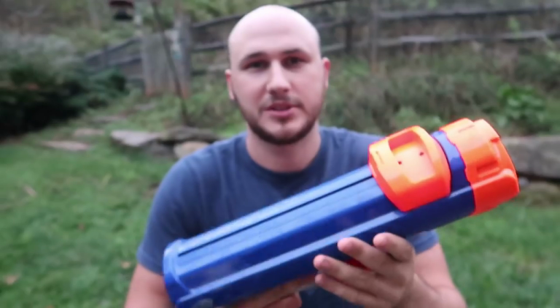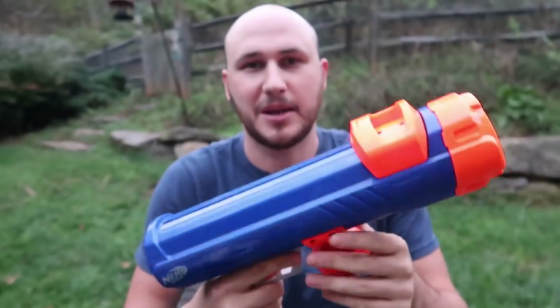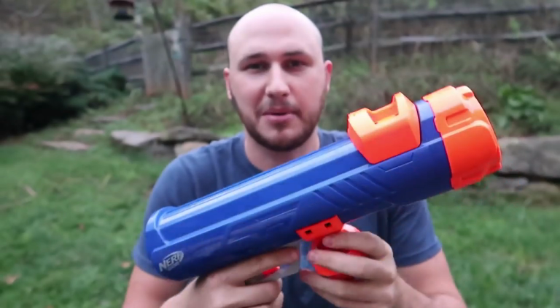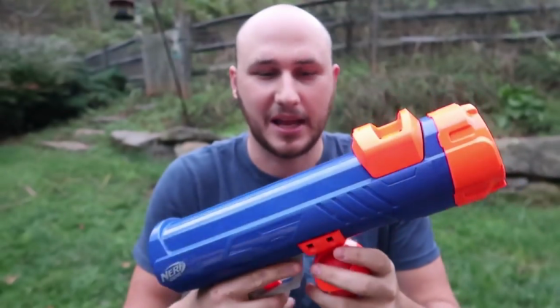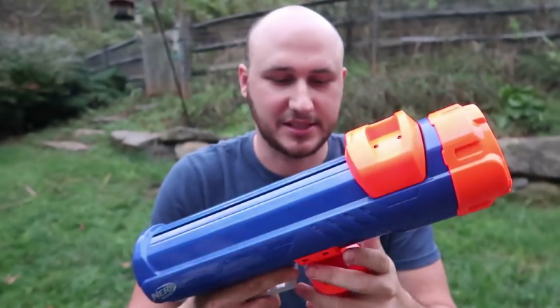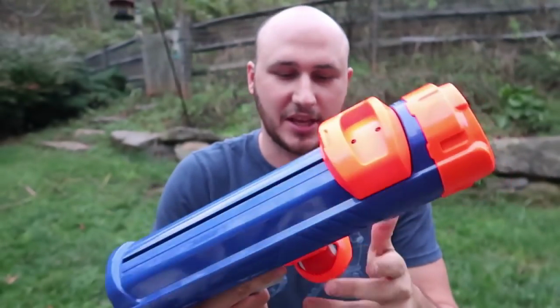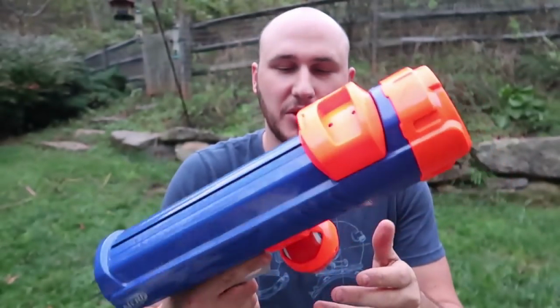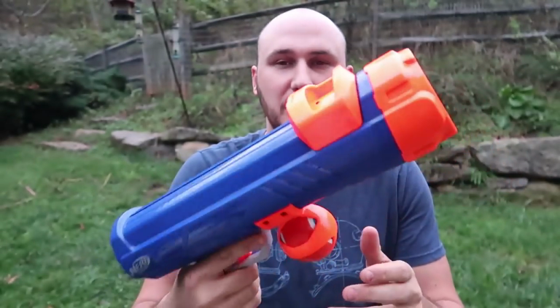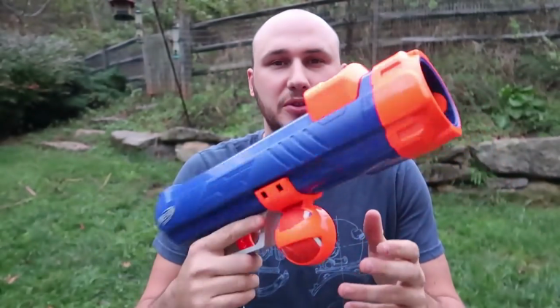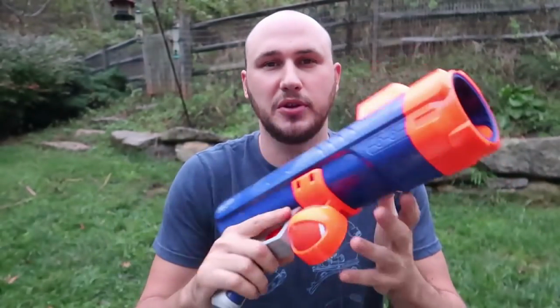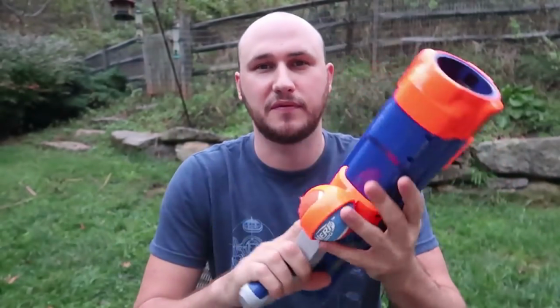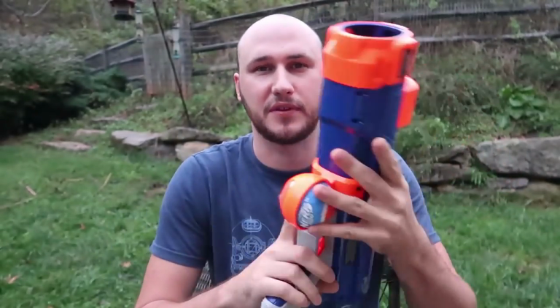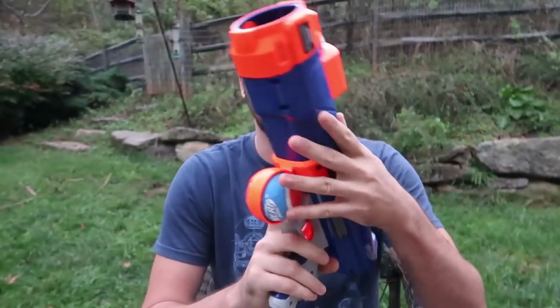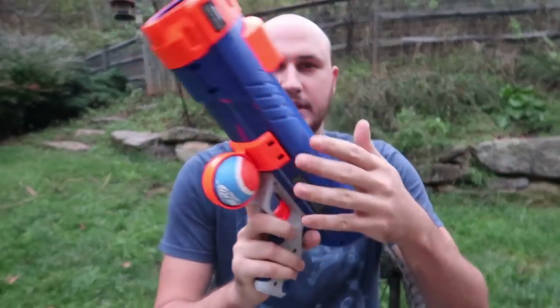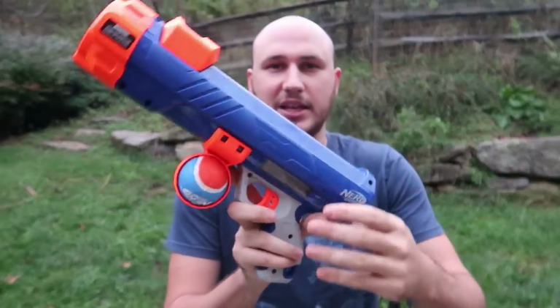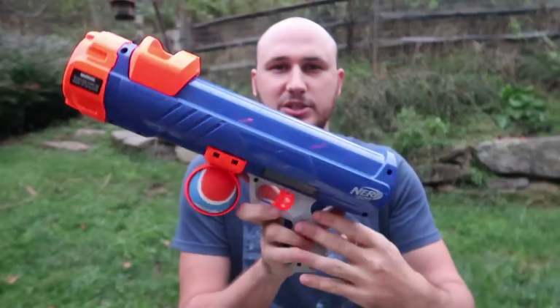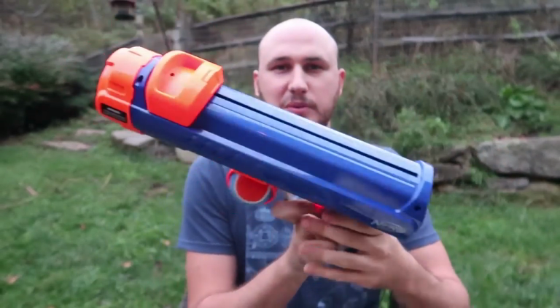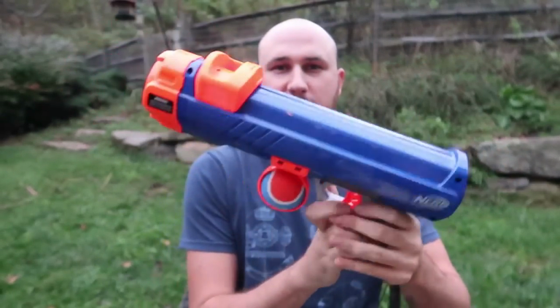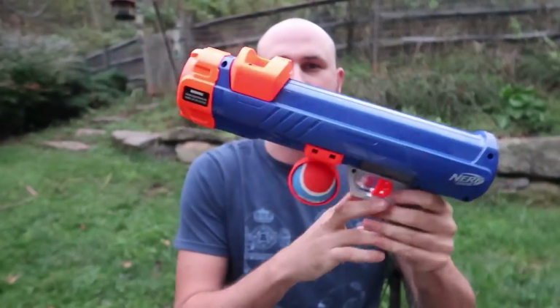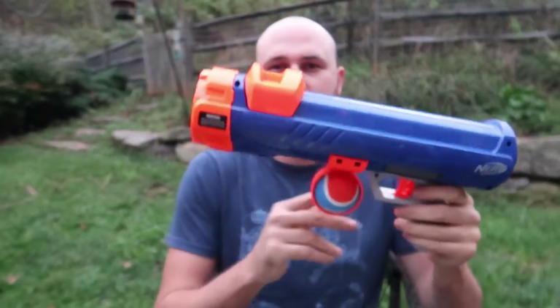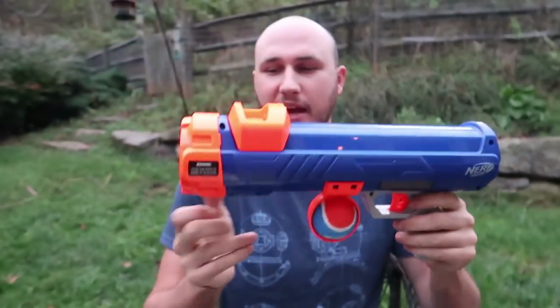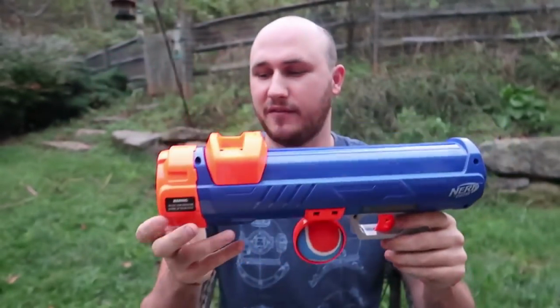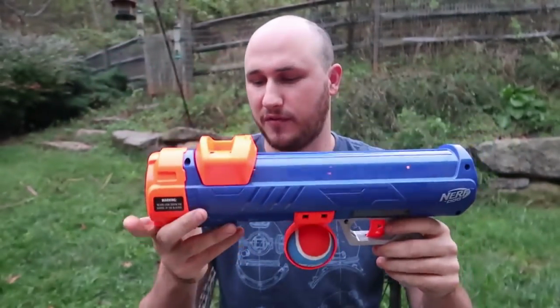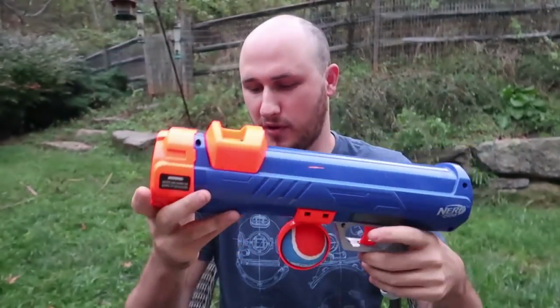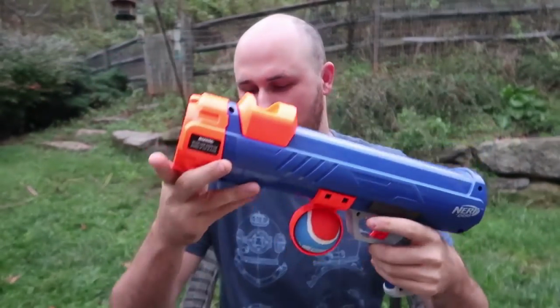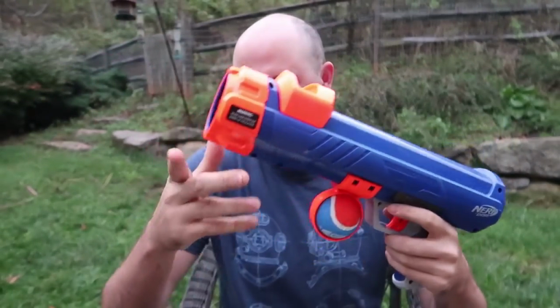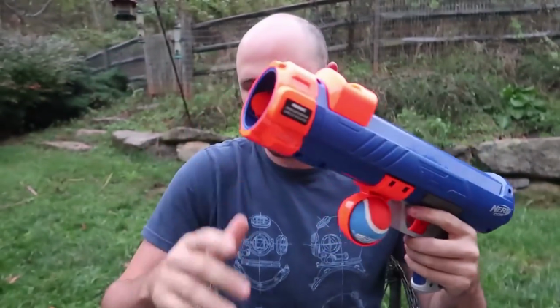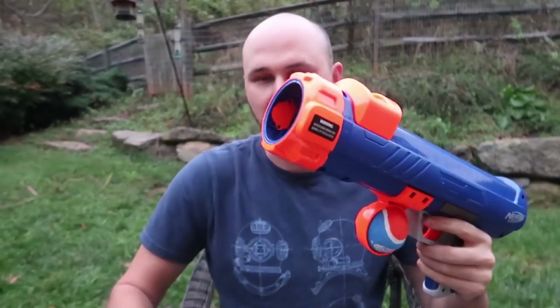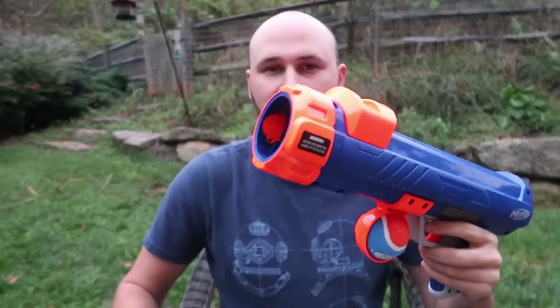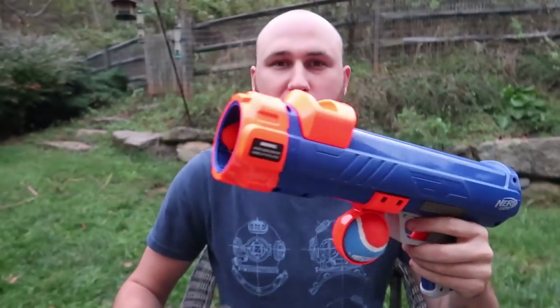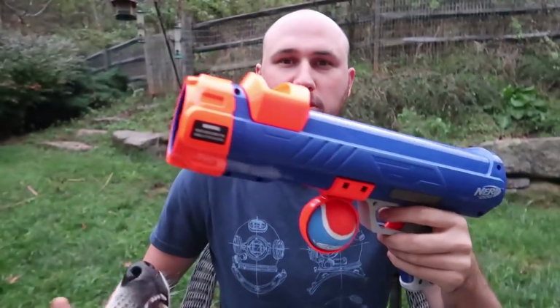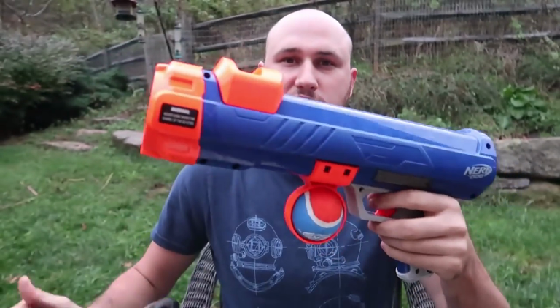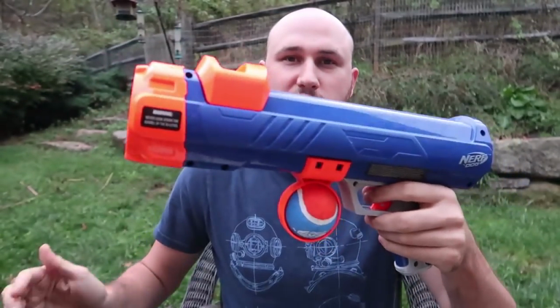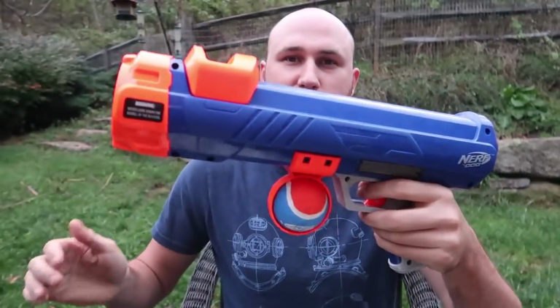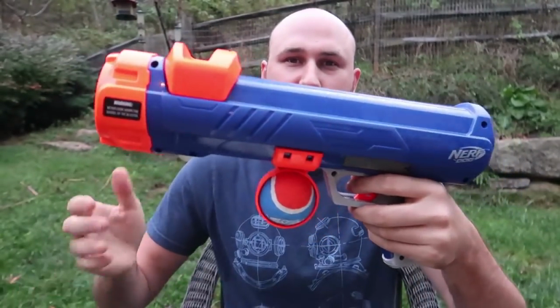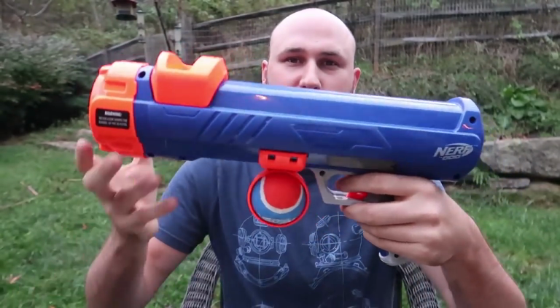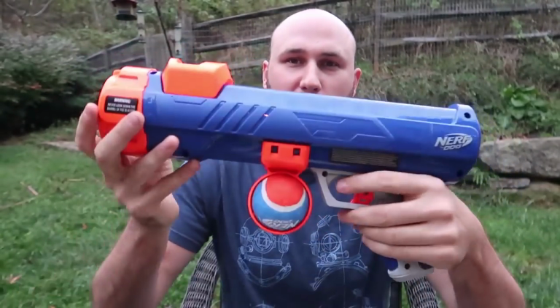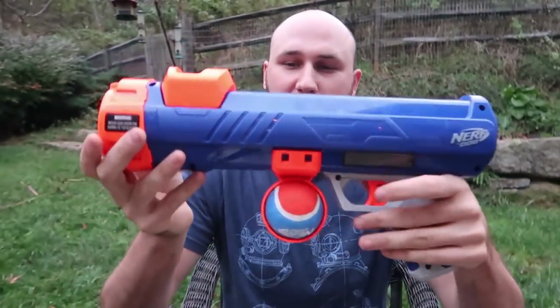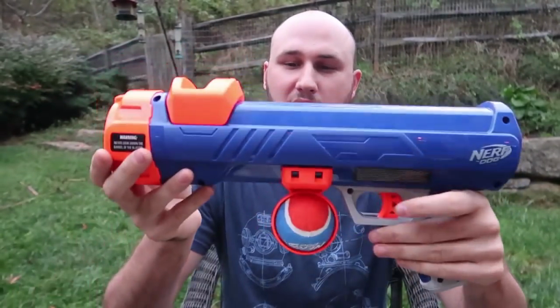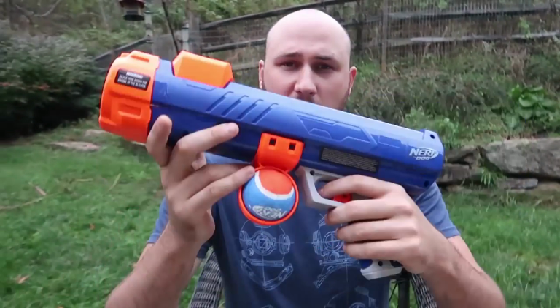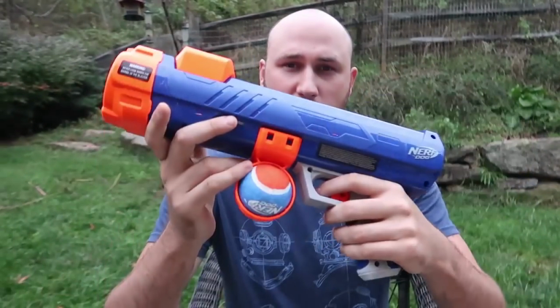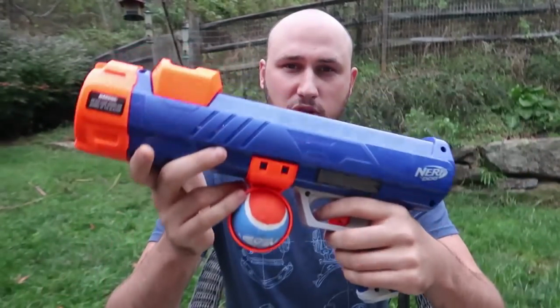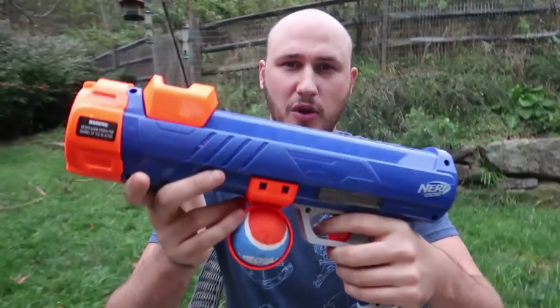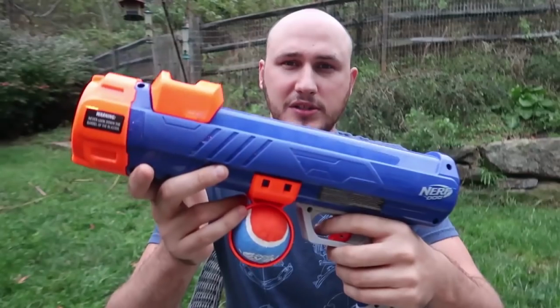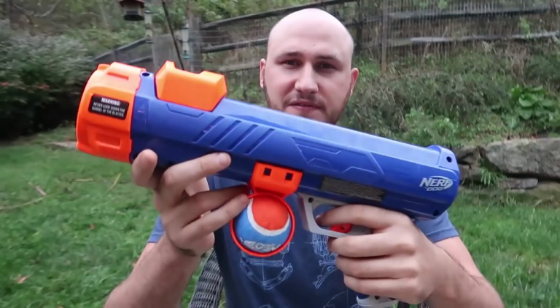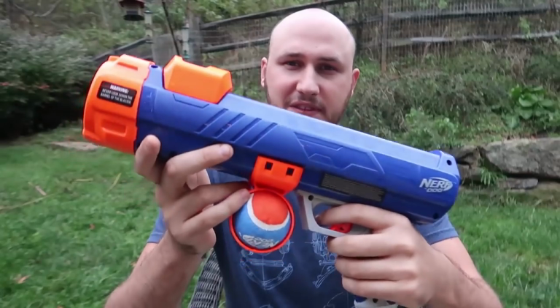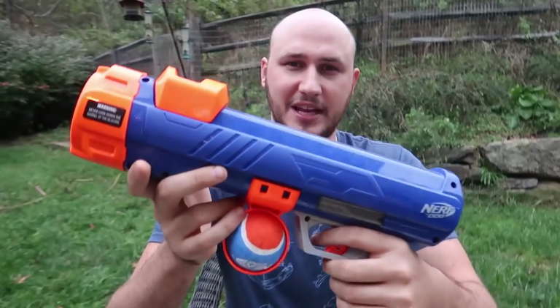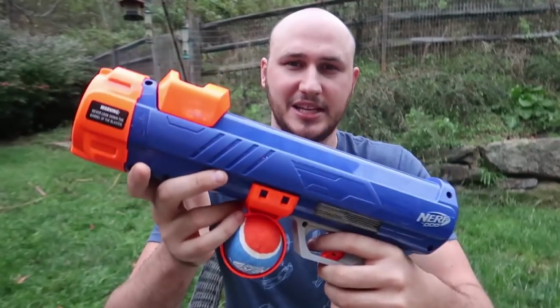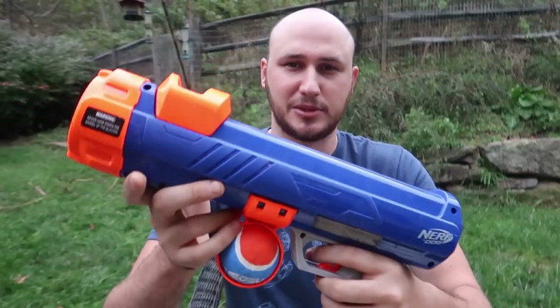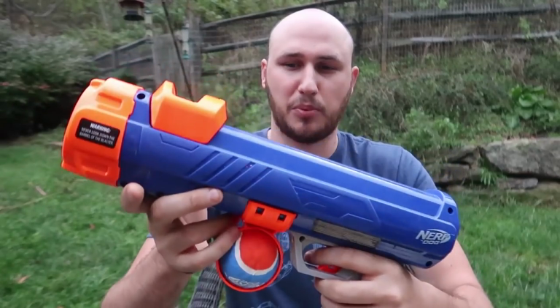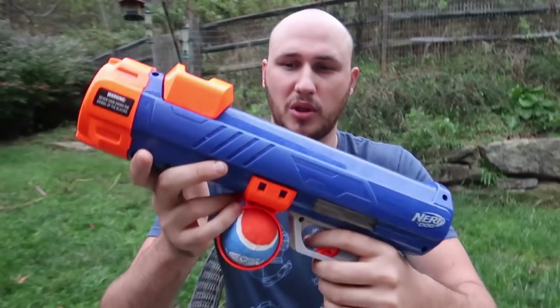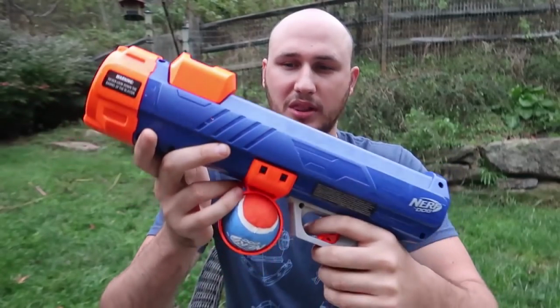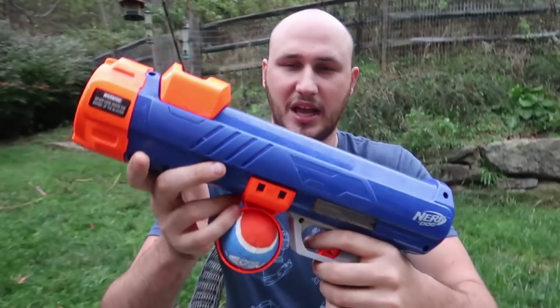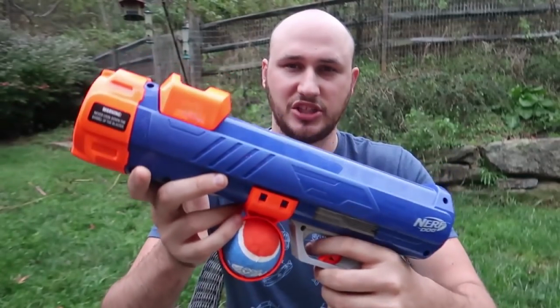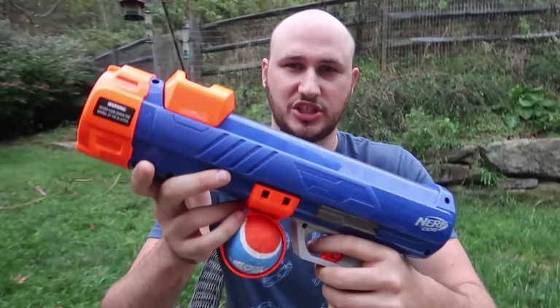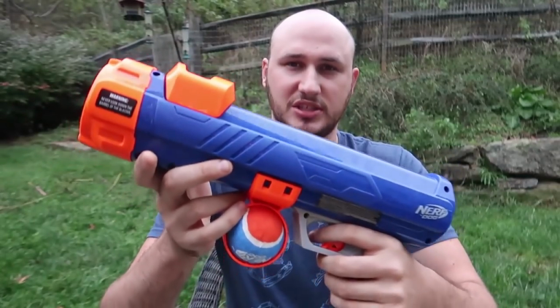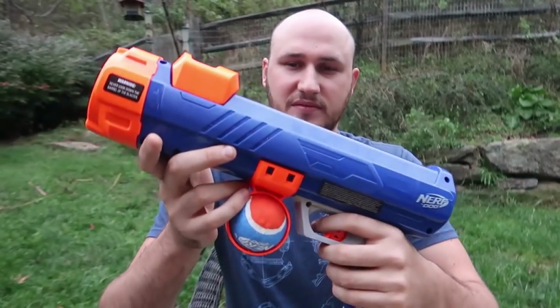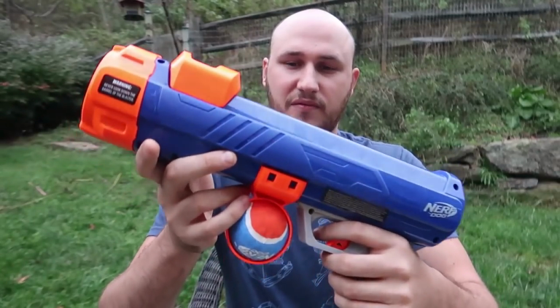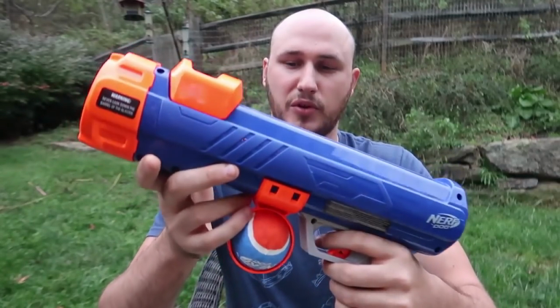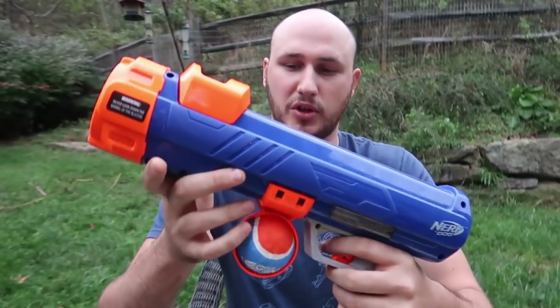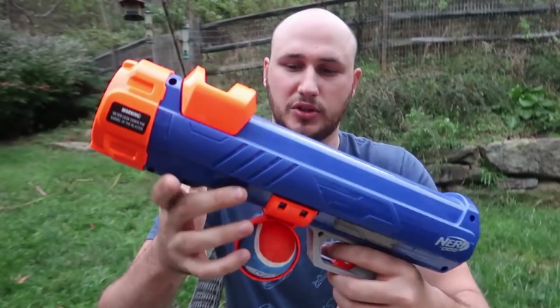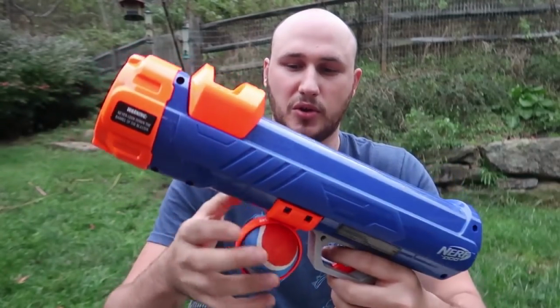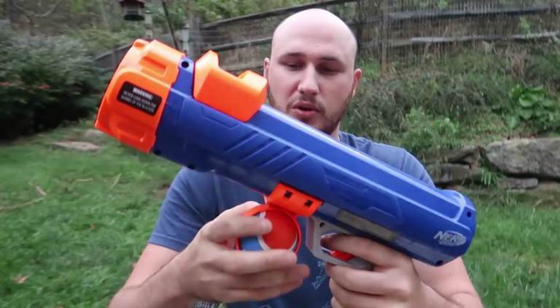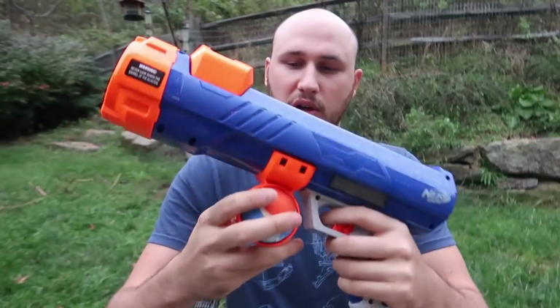What's up guys? How you all doing? For today's video I got for my dogs a new toy — the Nerf Tennis Ball Launcher for your dog.